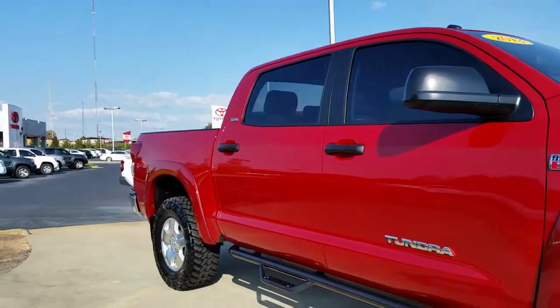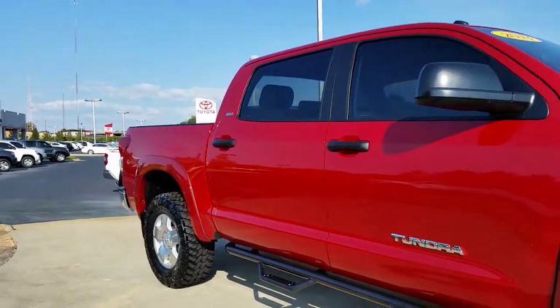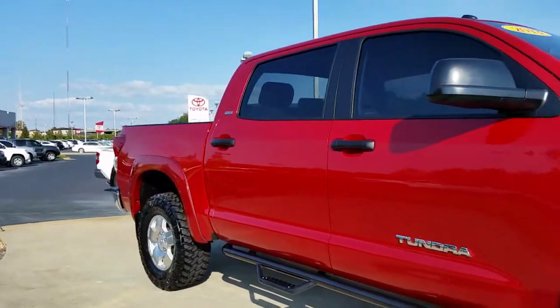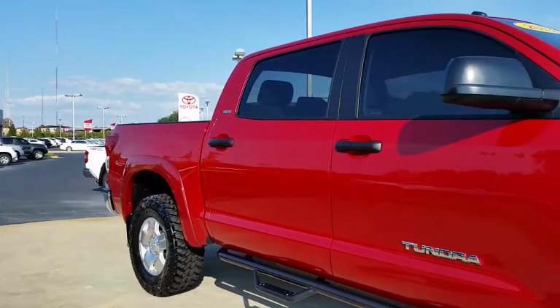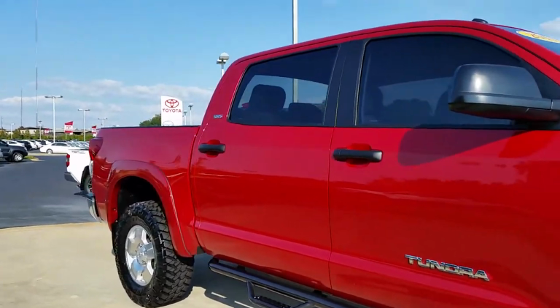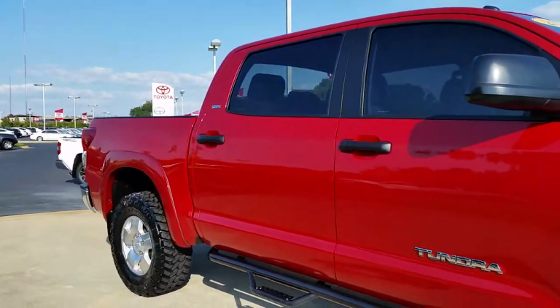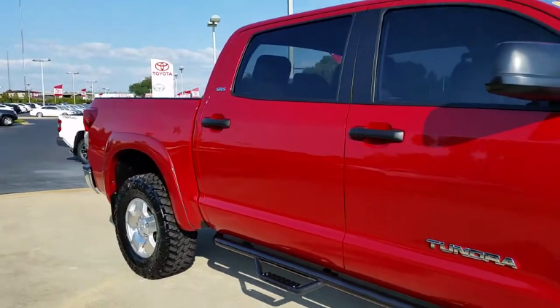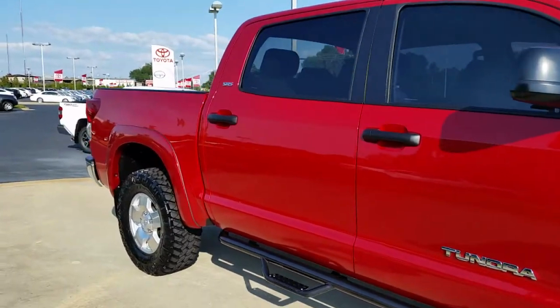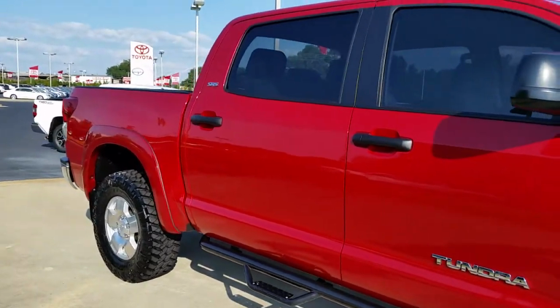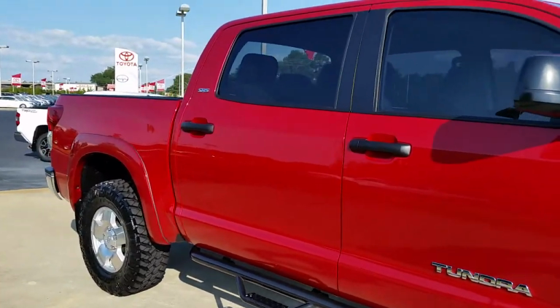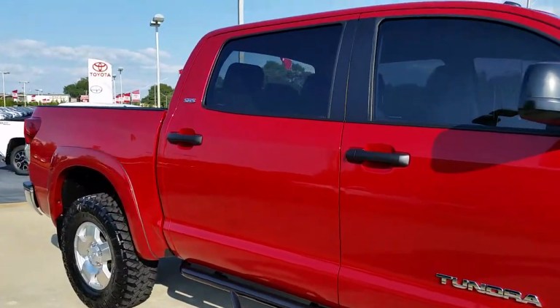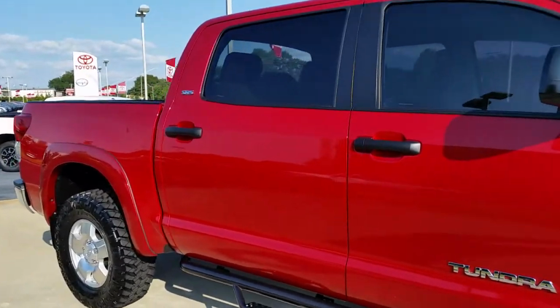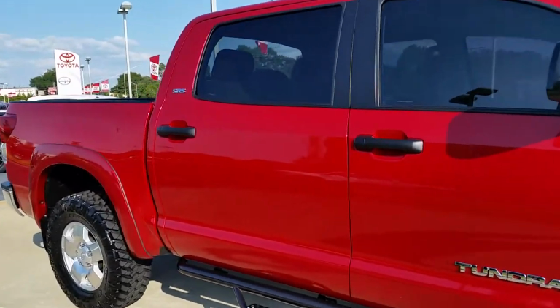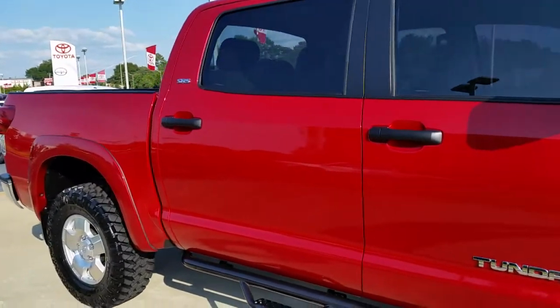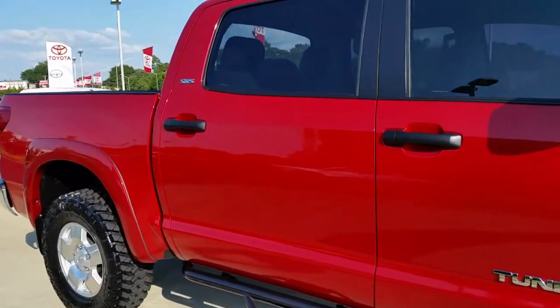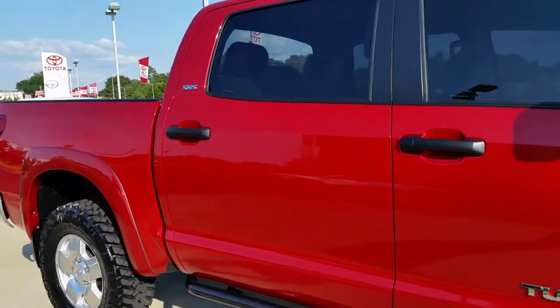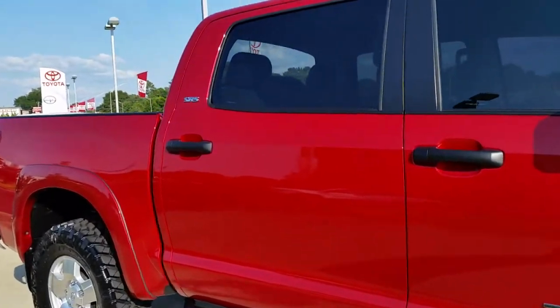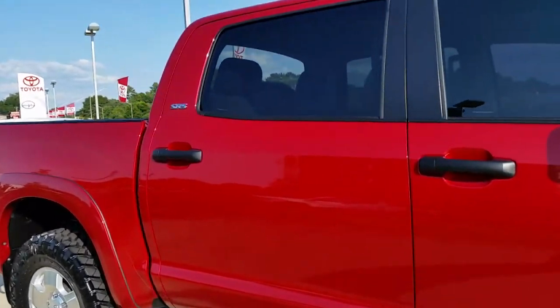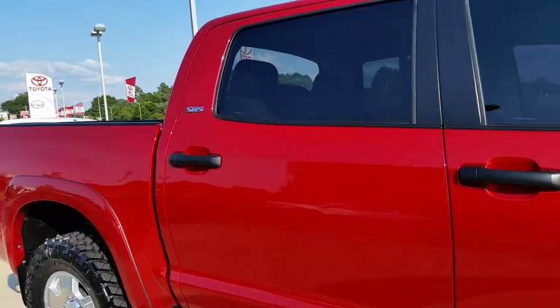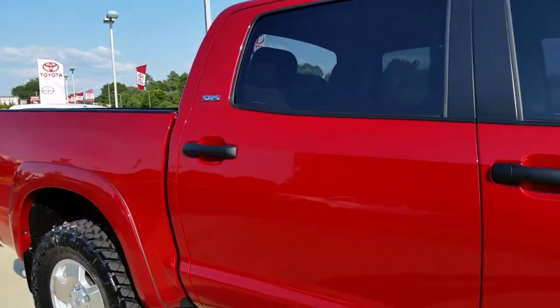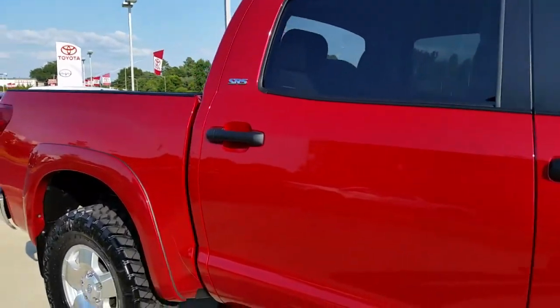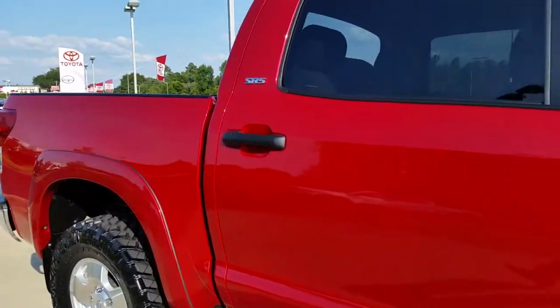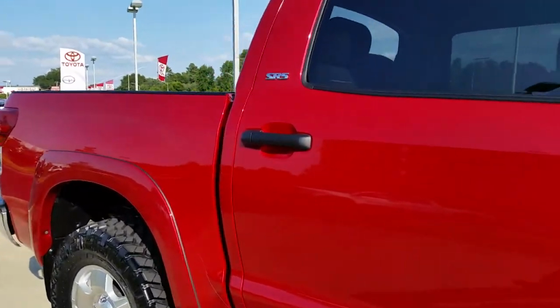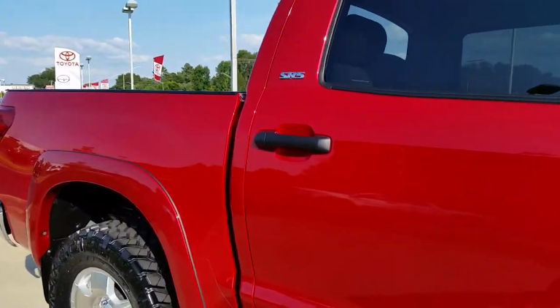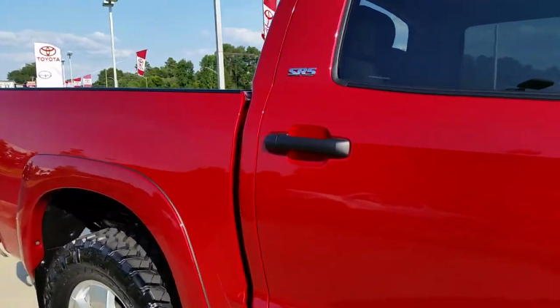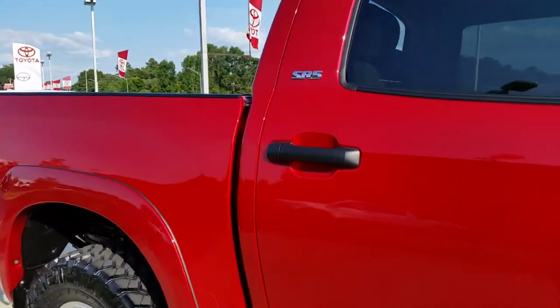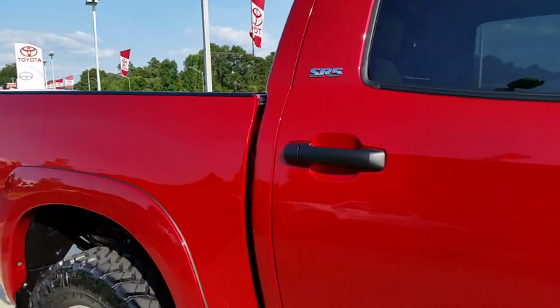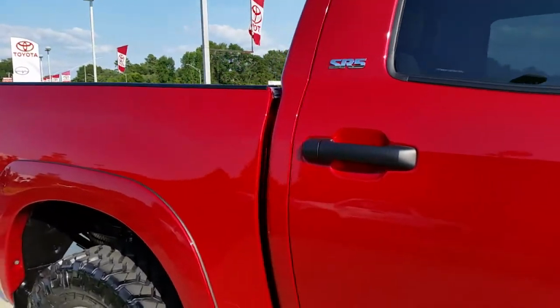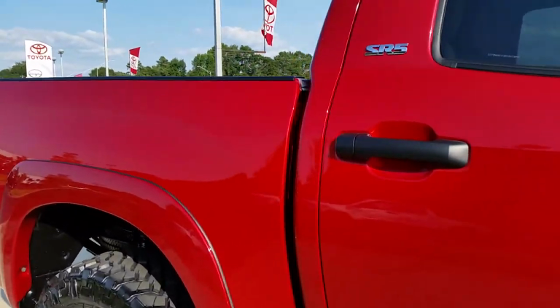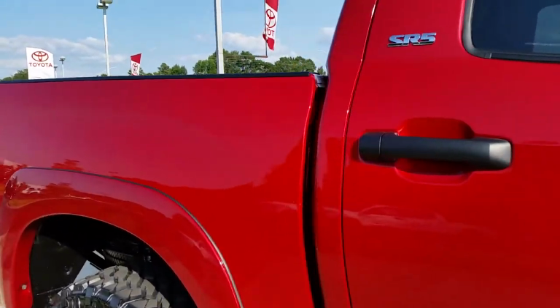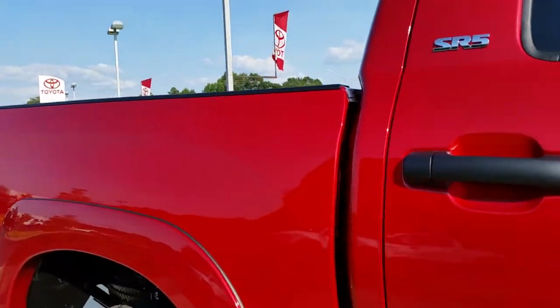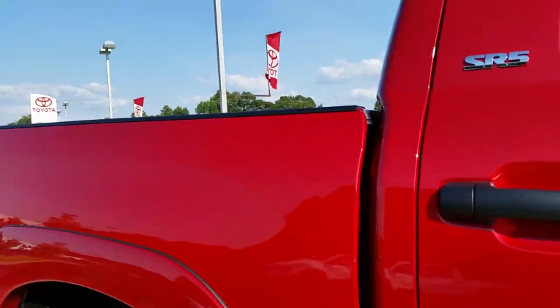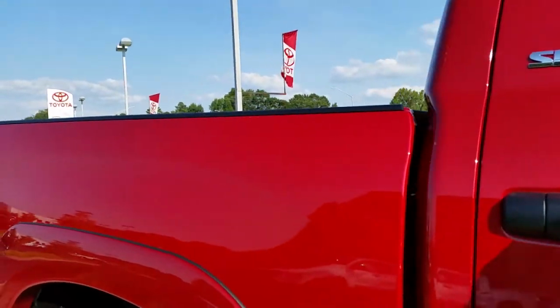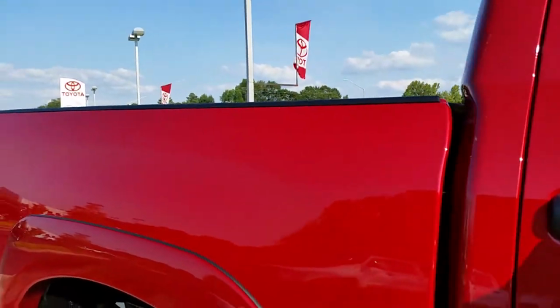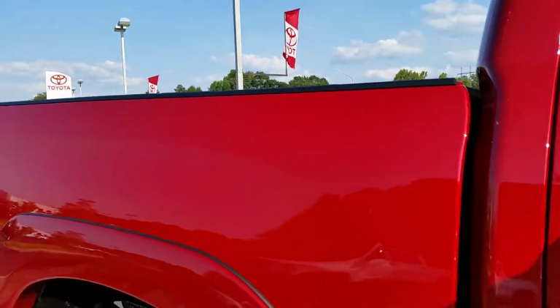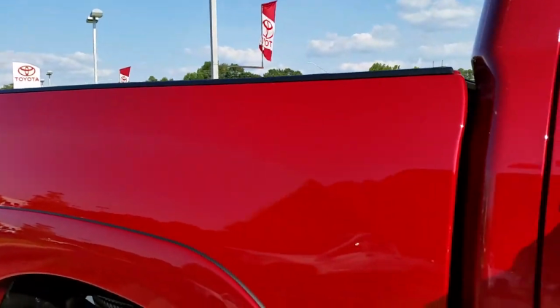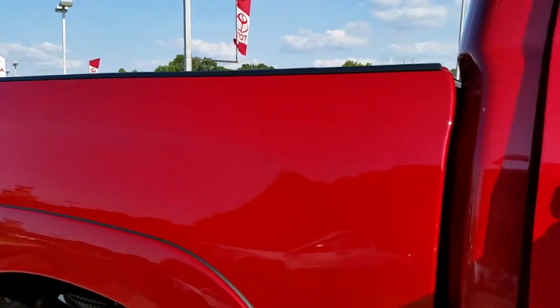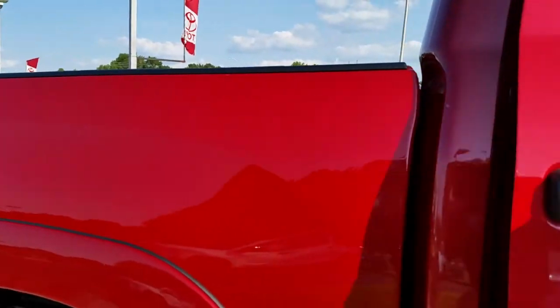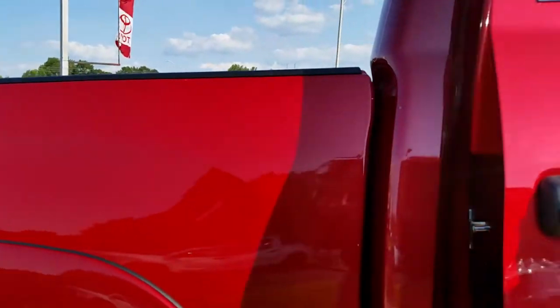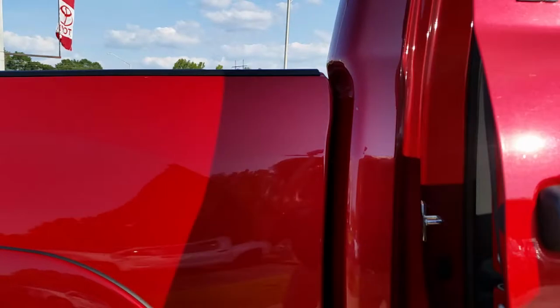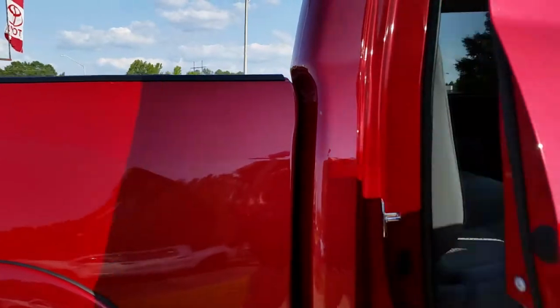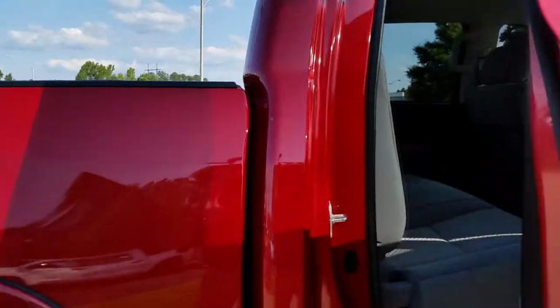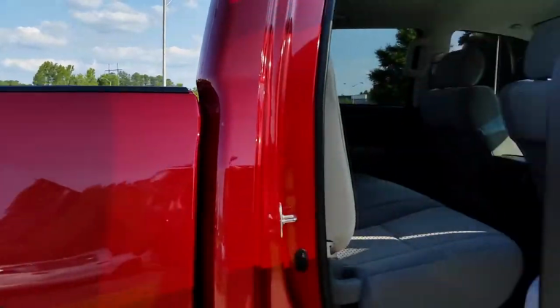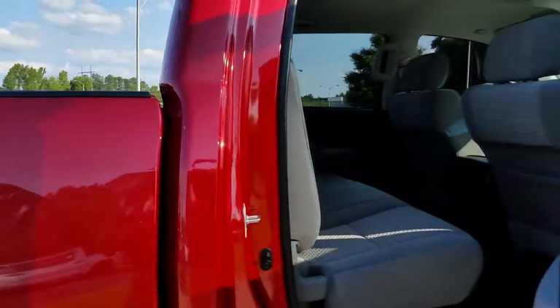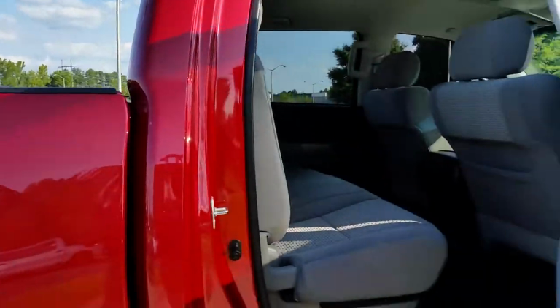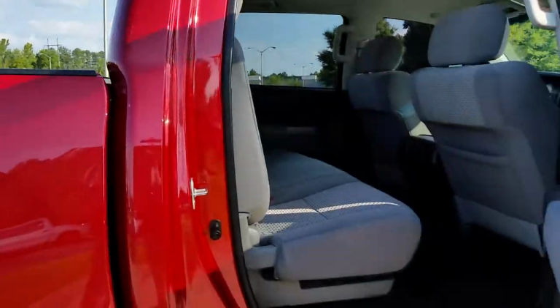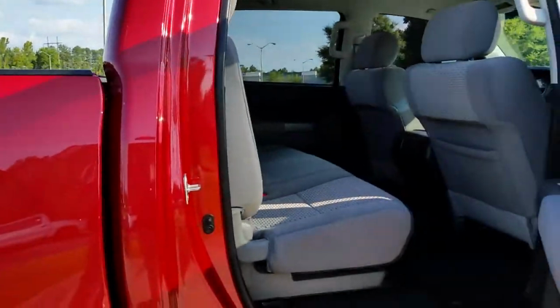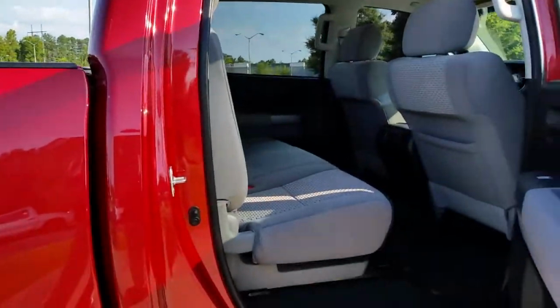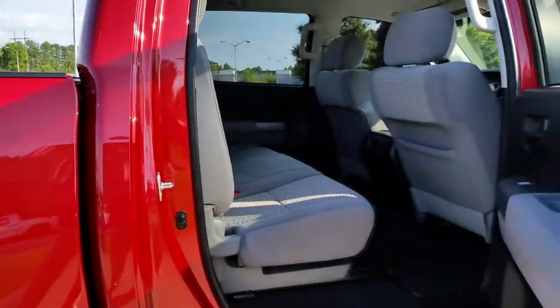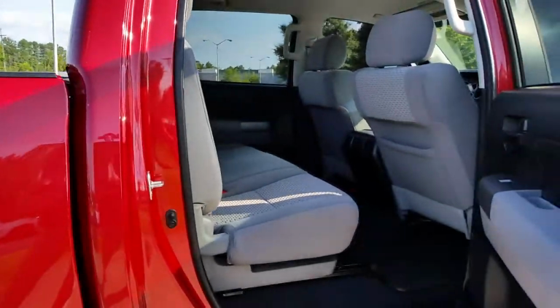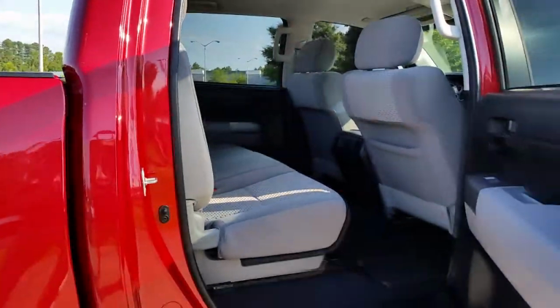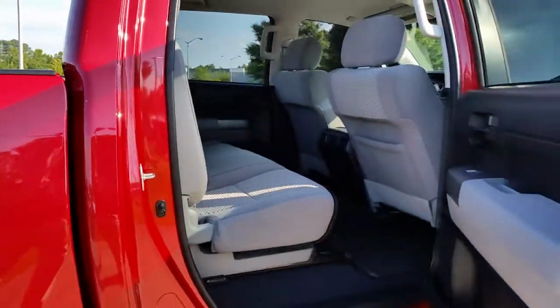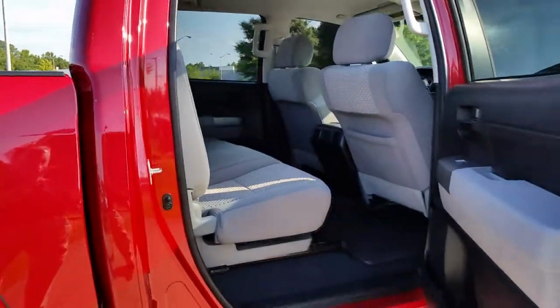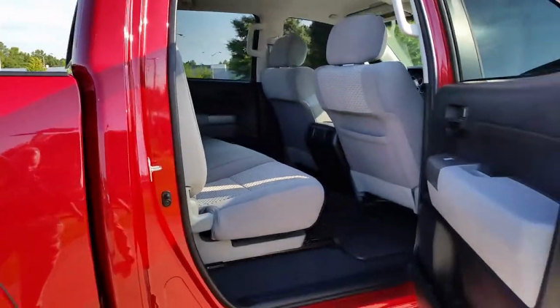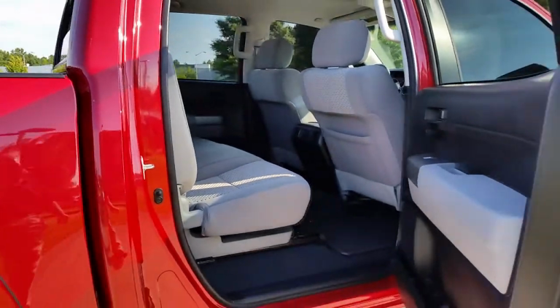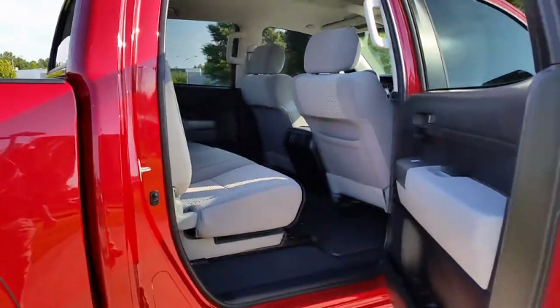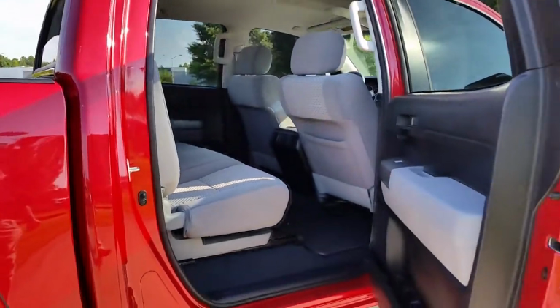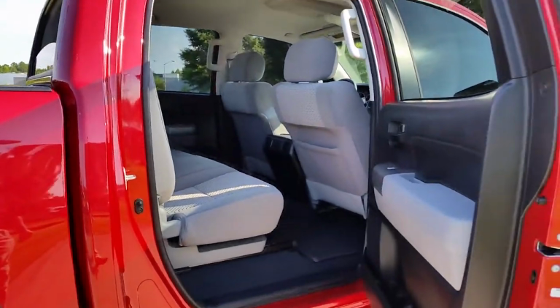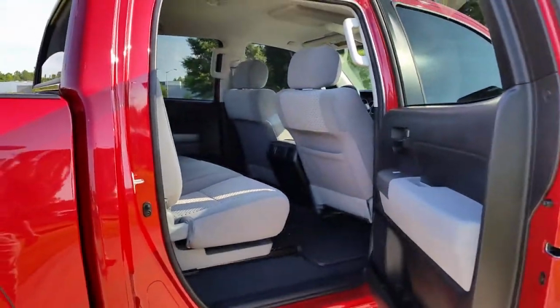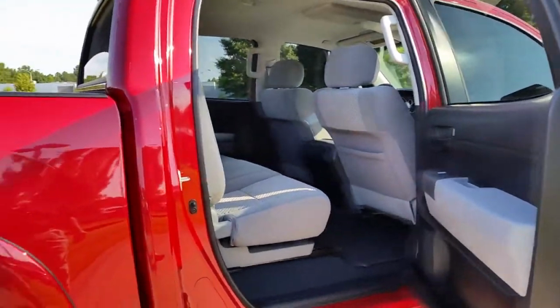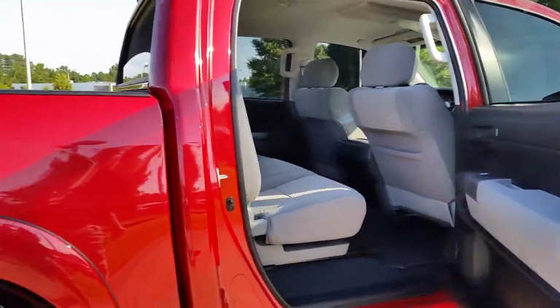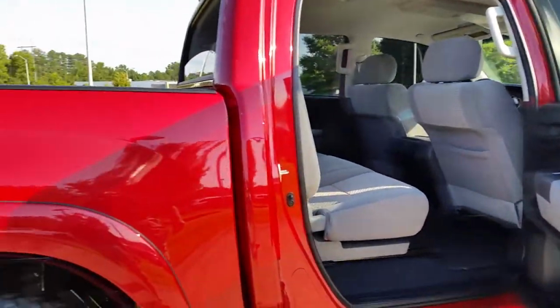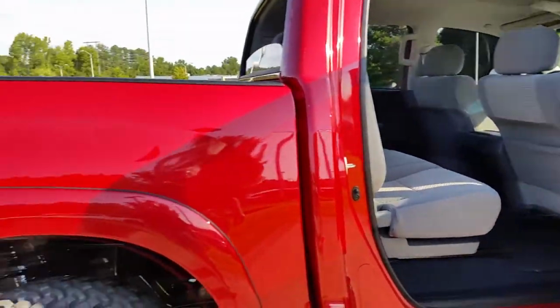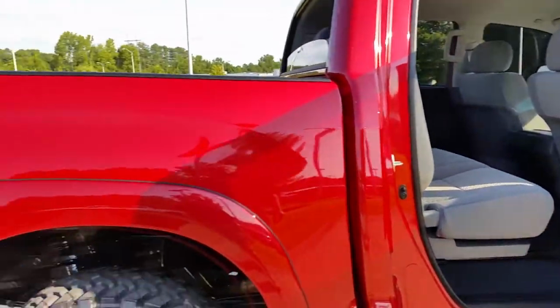And a CrewMax, of course — there's just no other truck around that has a backseat like a Tundra CrewMax.